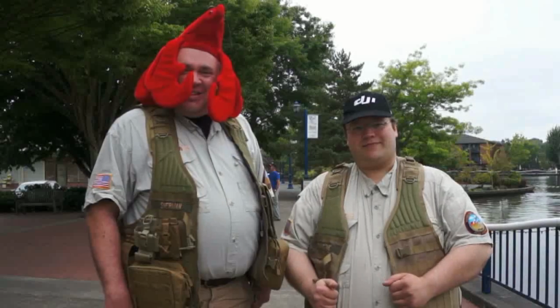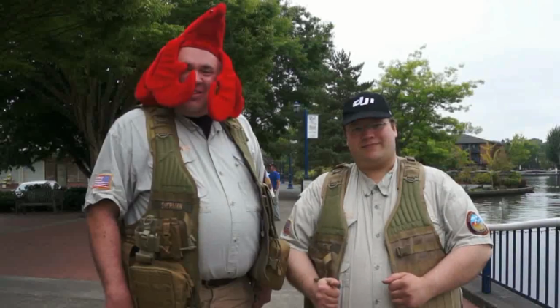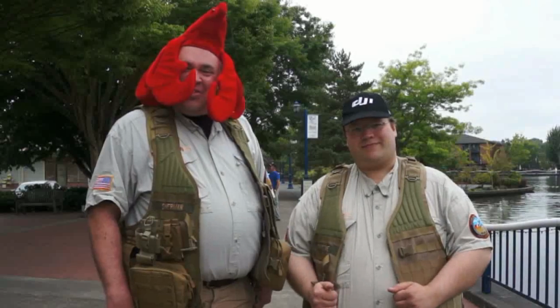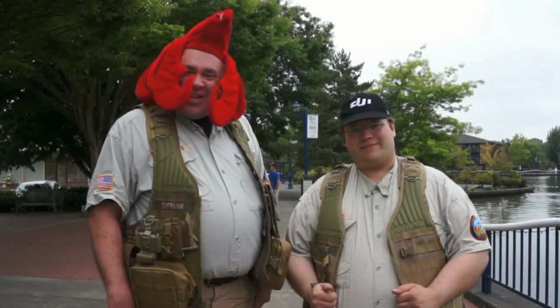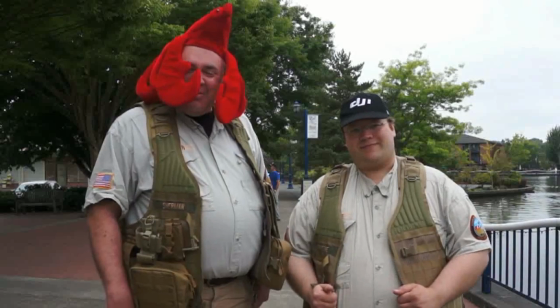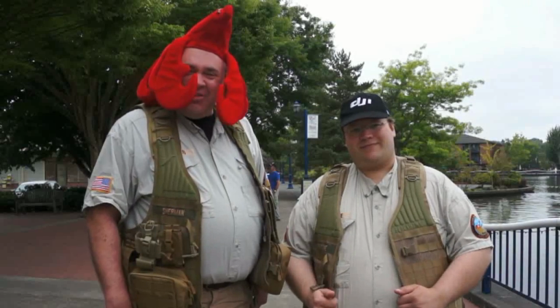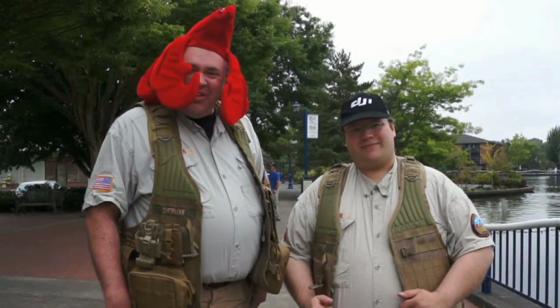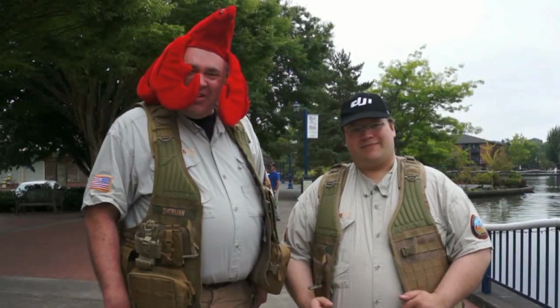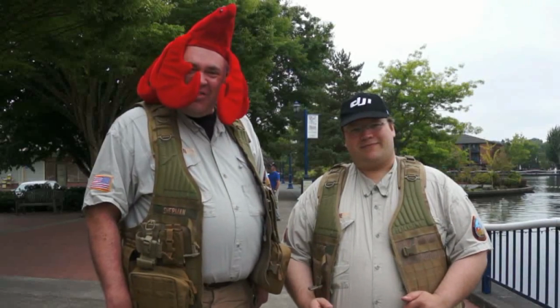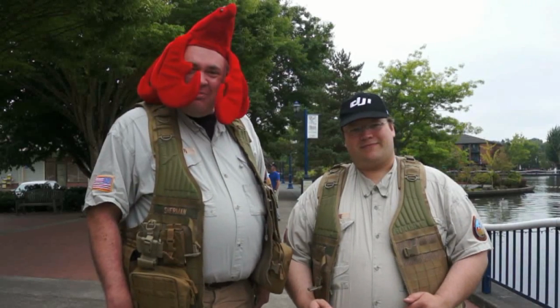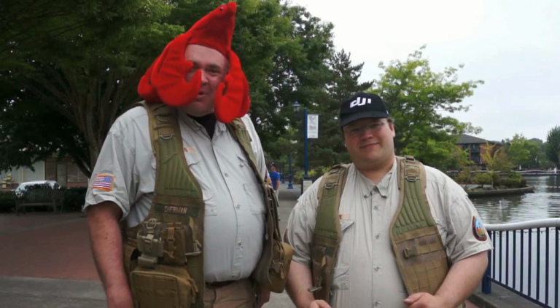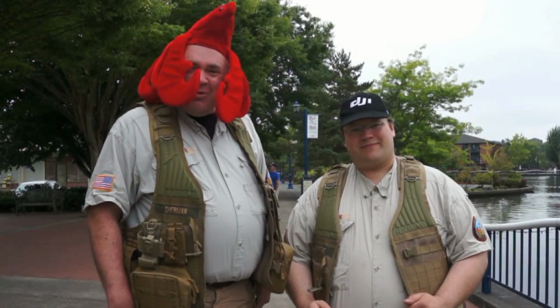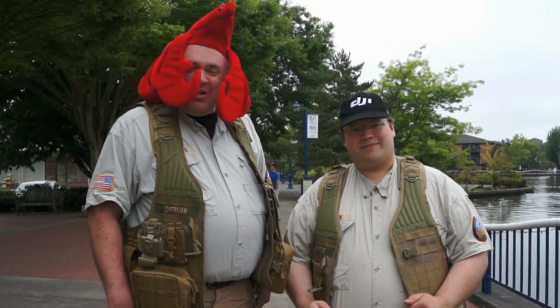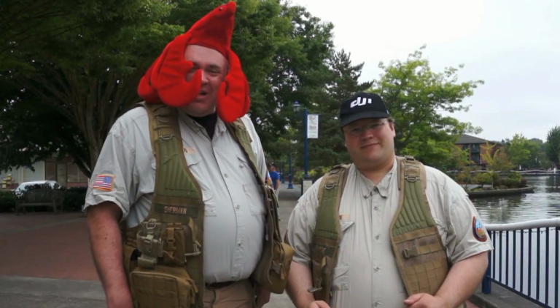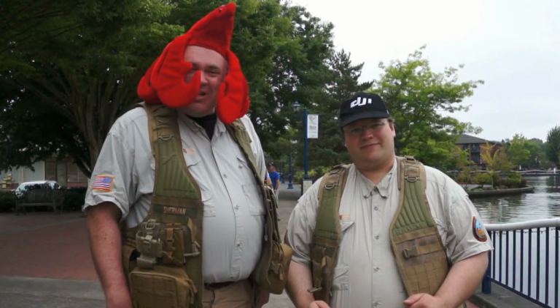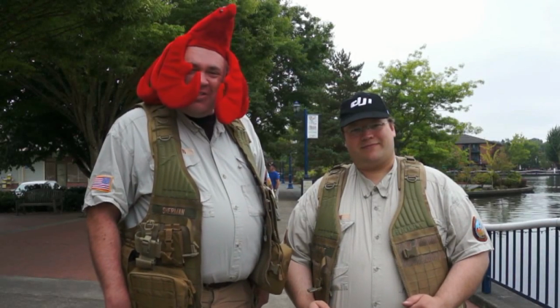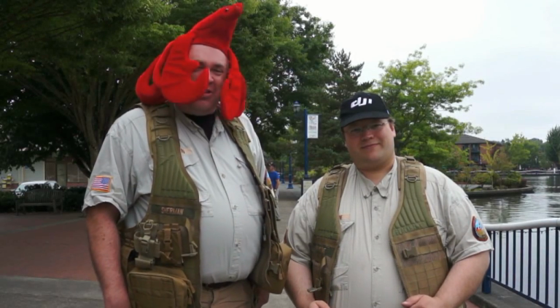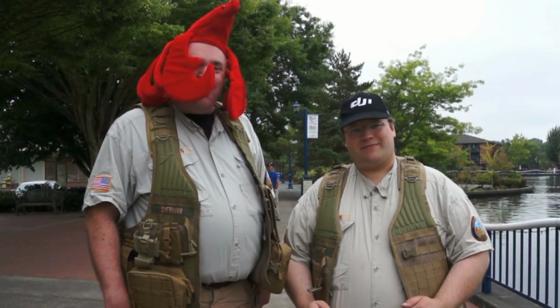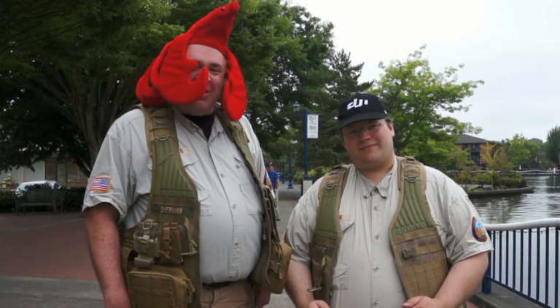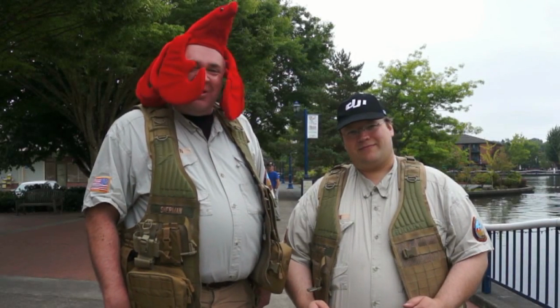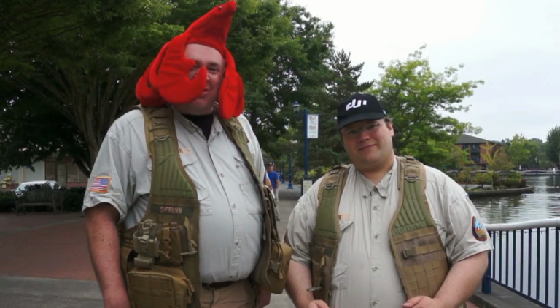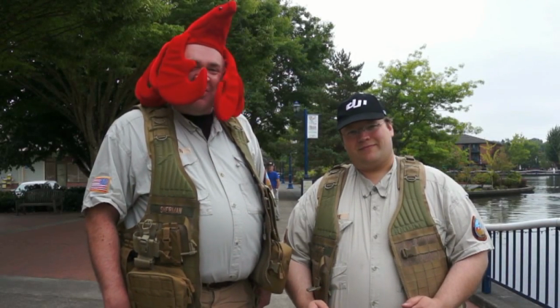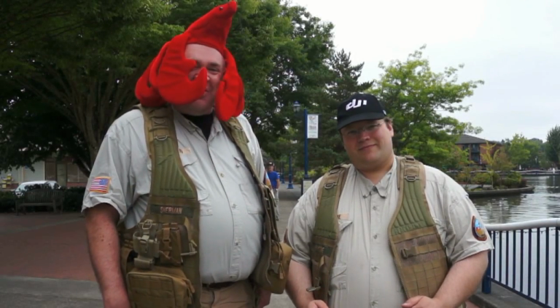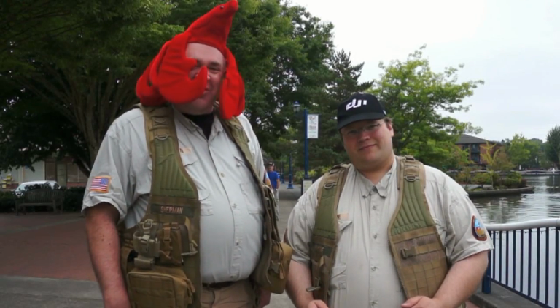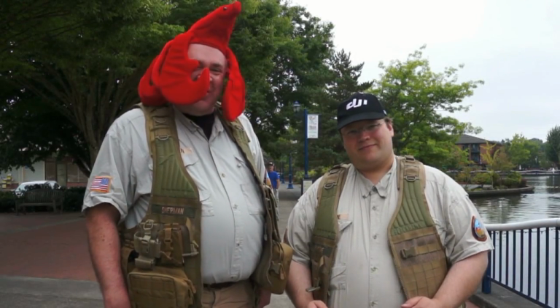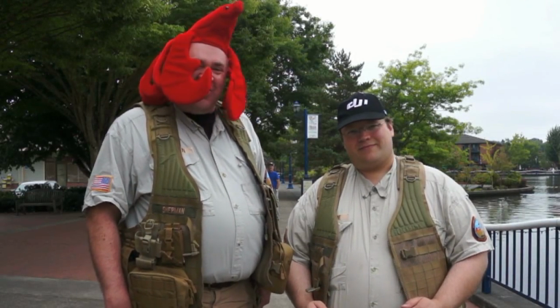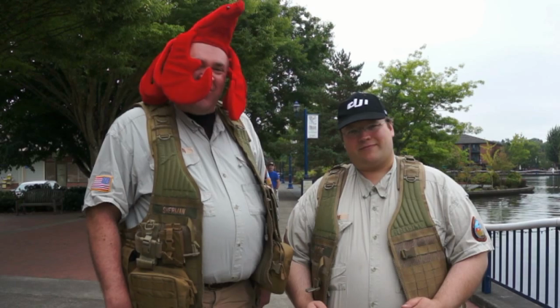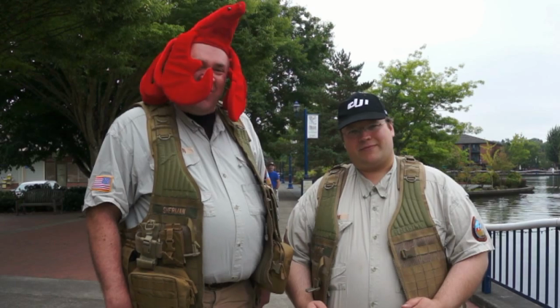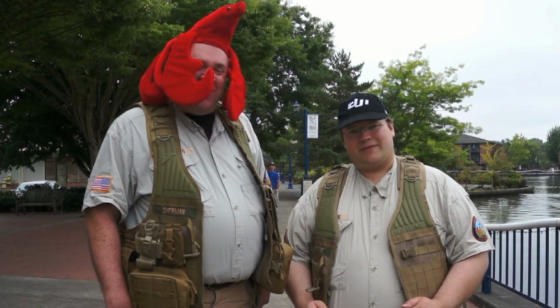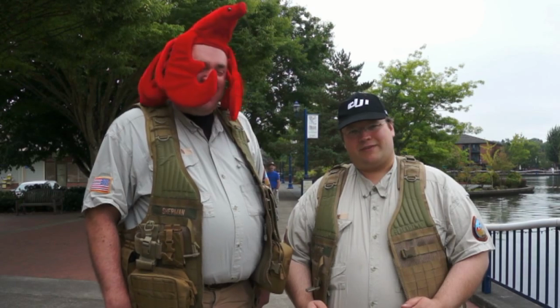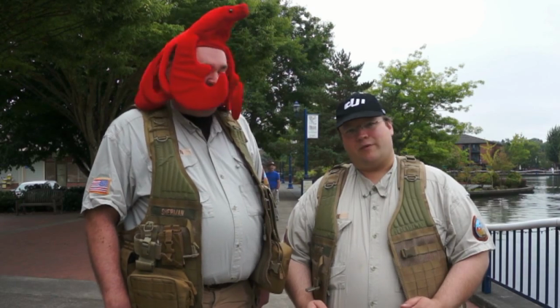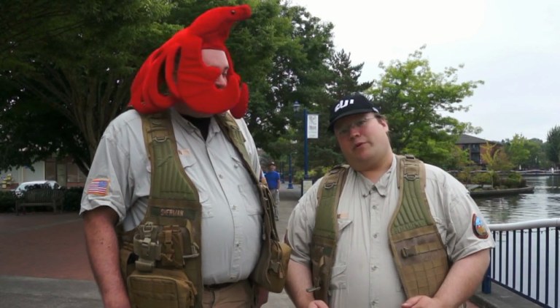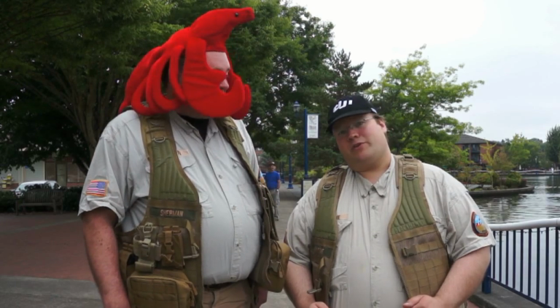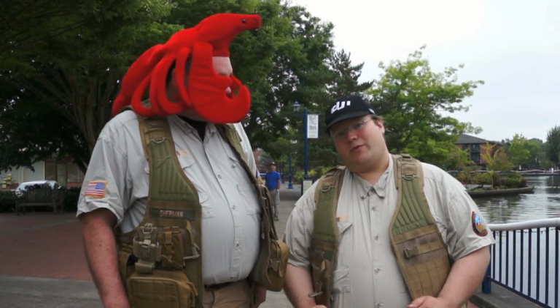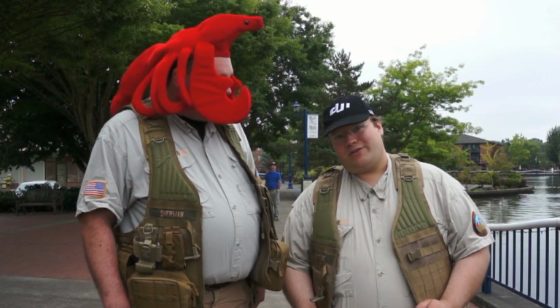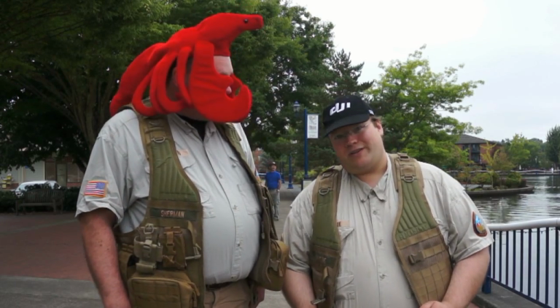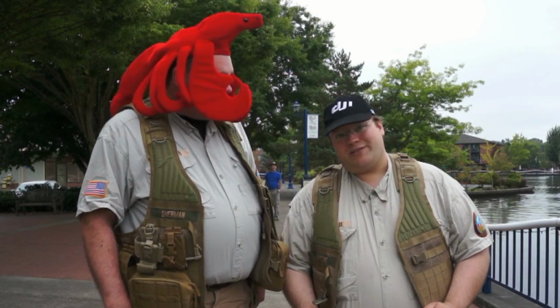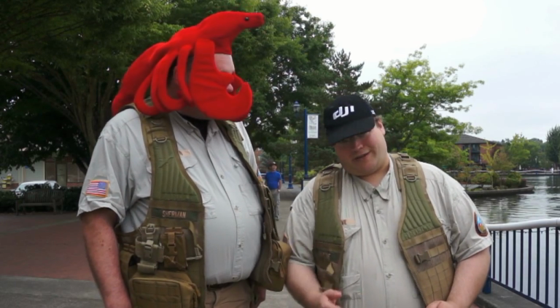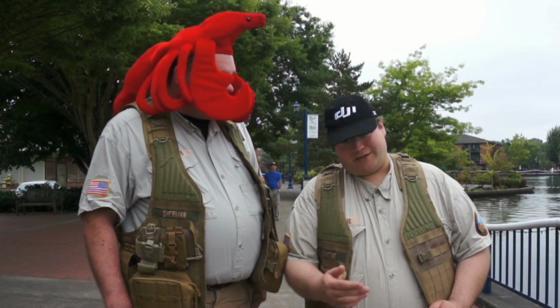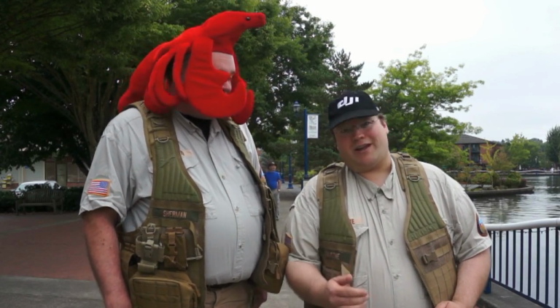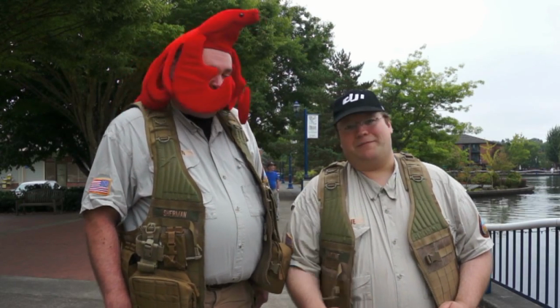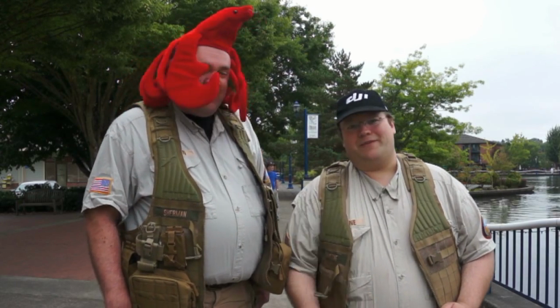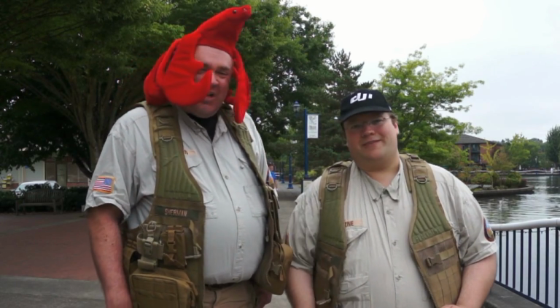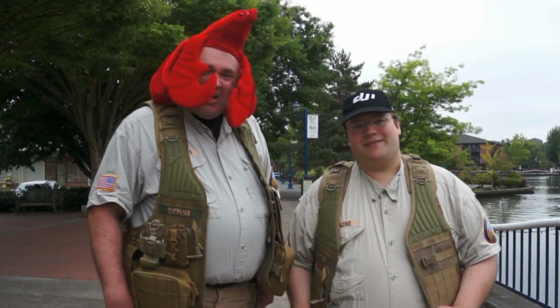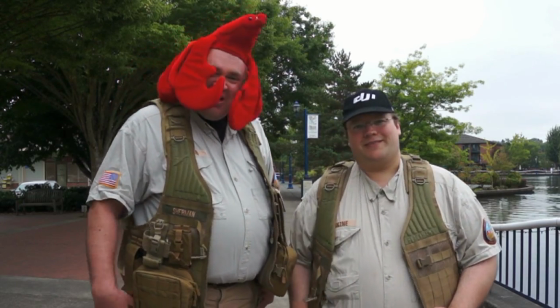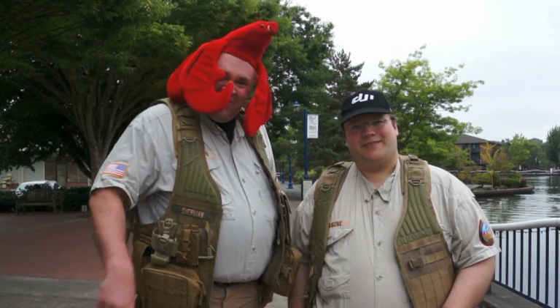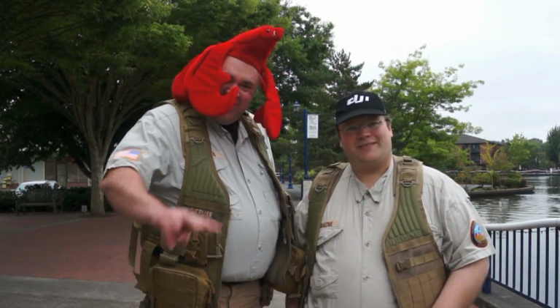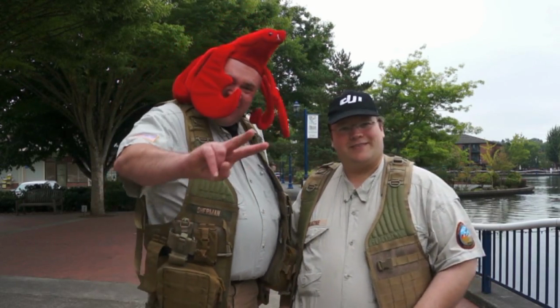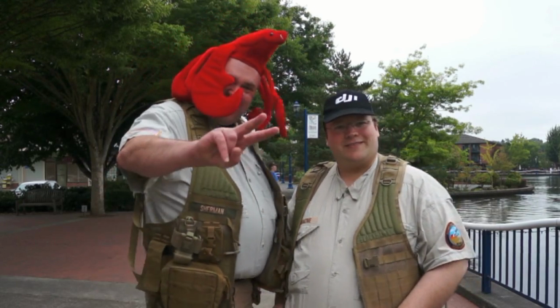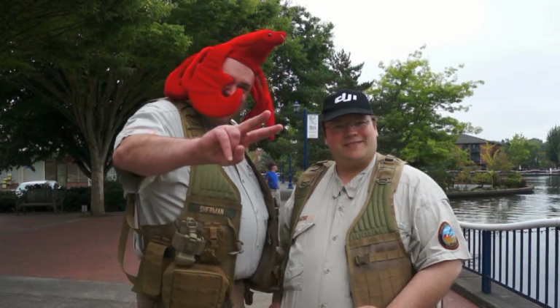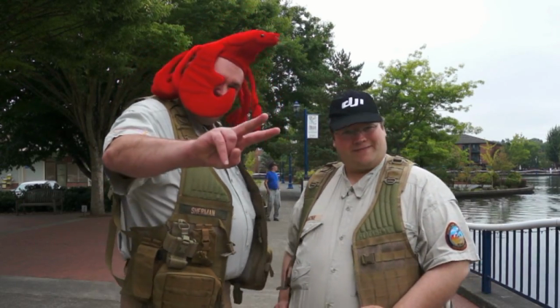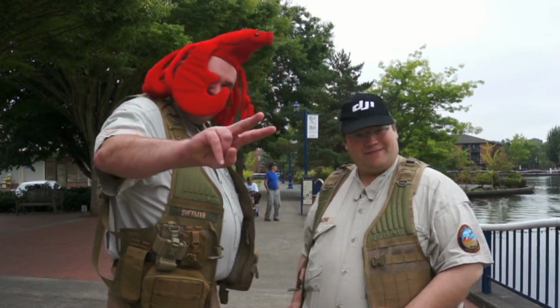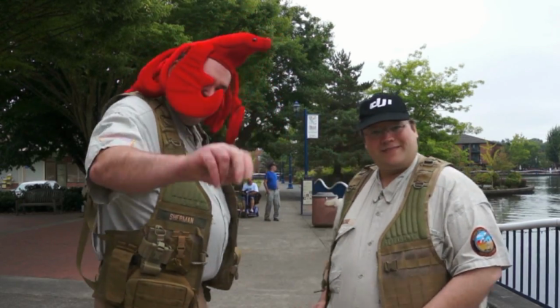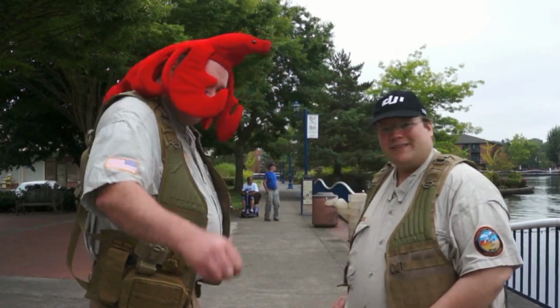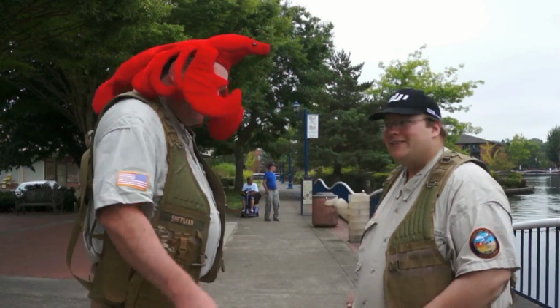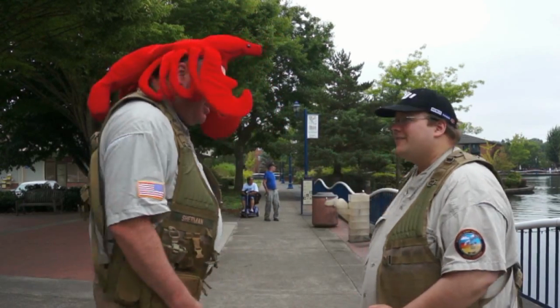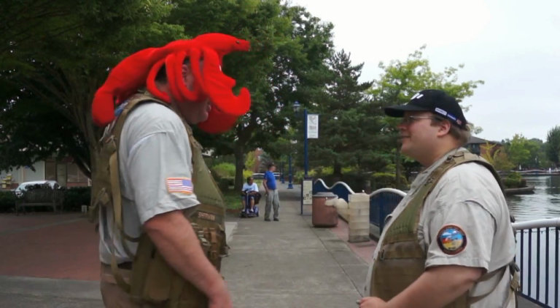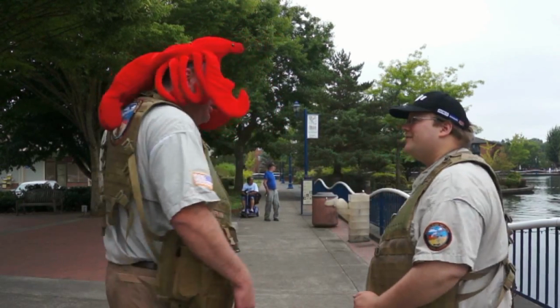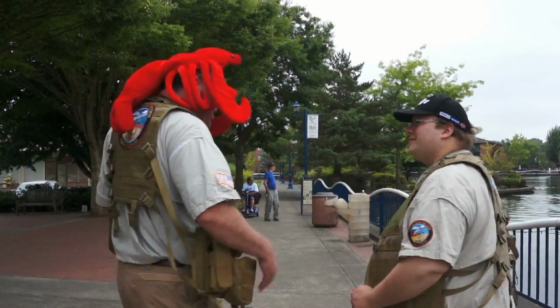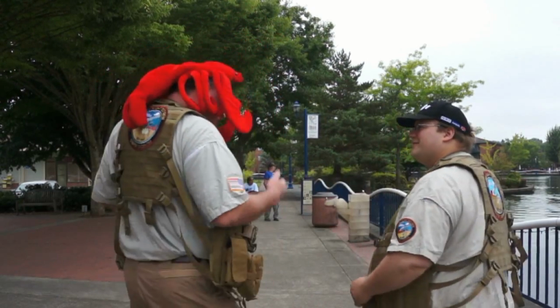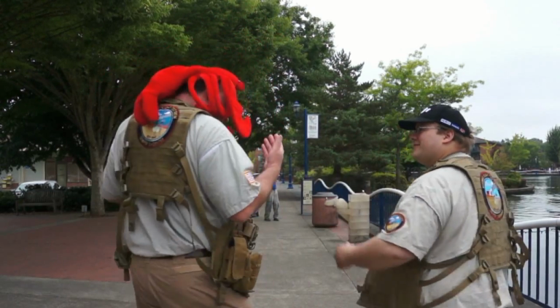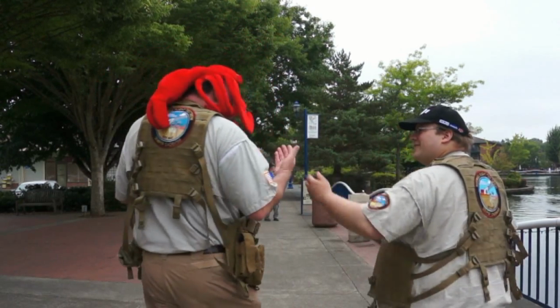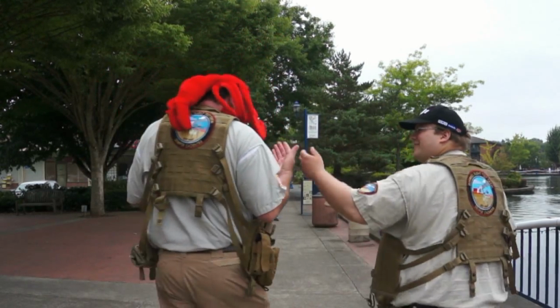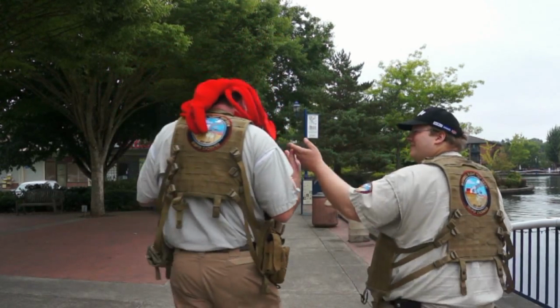So that was the RC Boat Regatta at the Tualatin Crawfish Festival. Hope you enjoyed watching. See you next time. Fly safe. Bye.